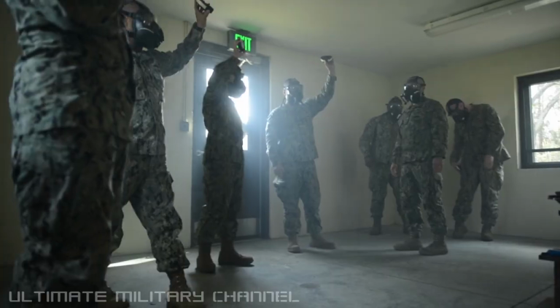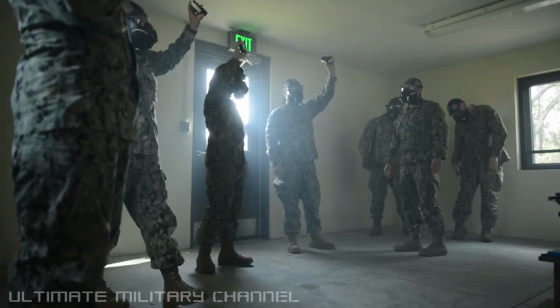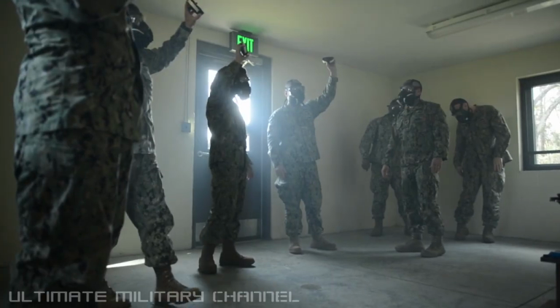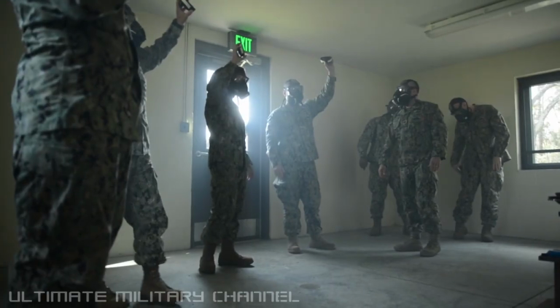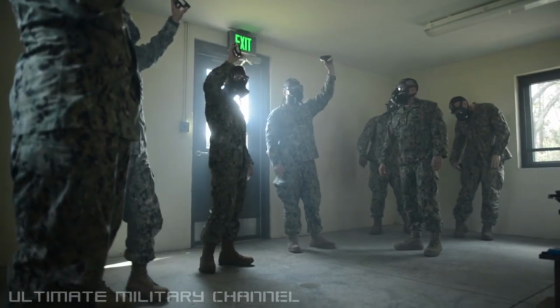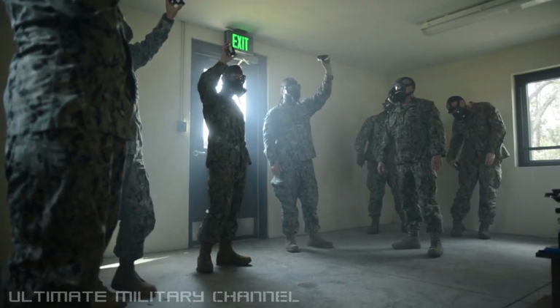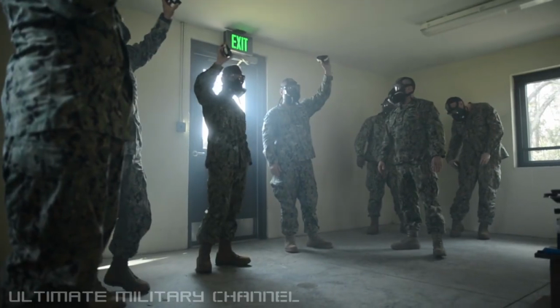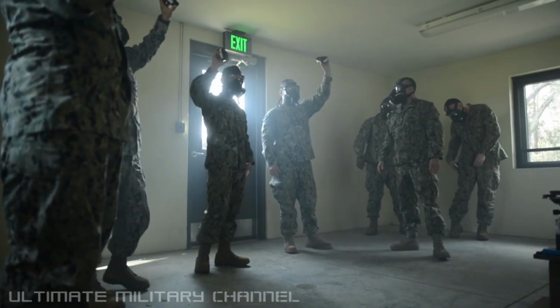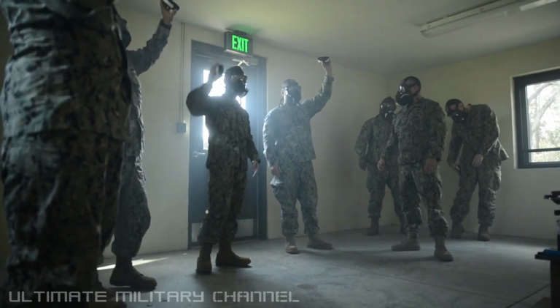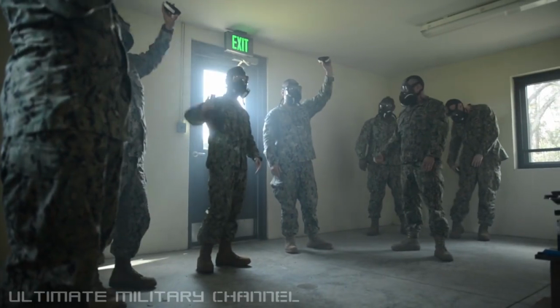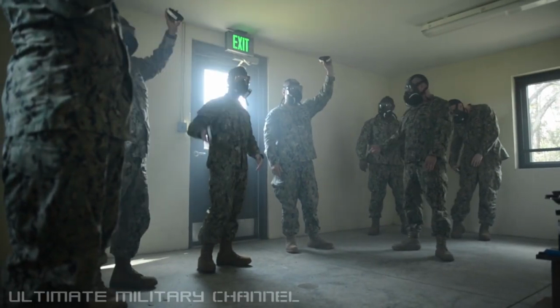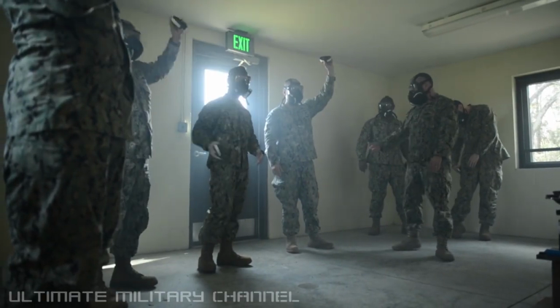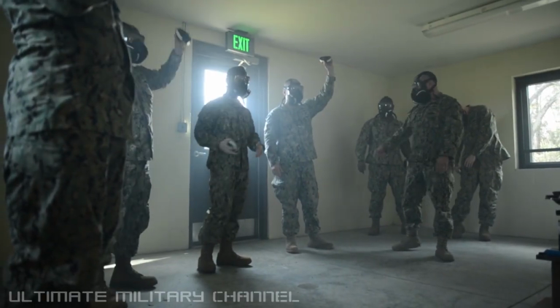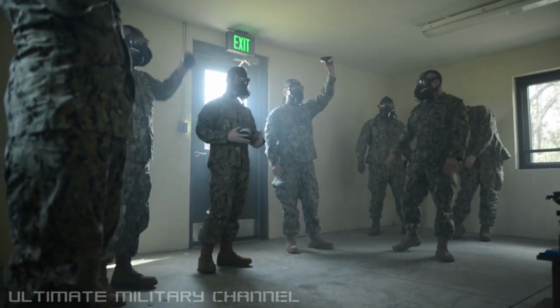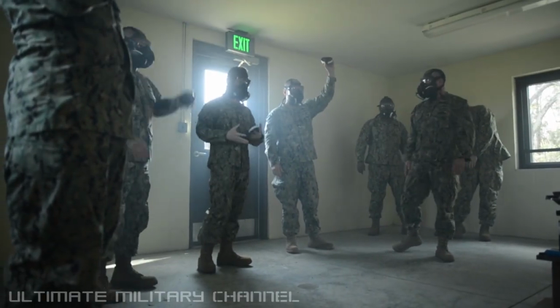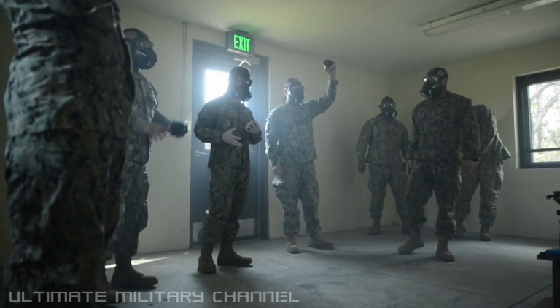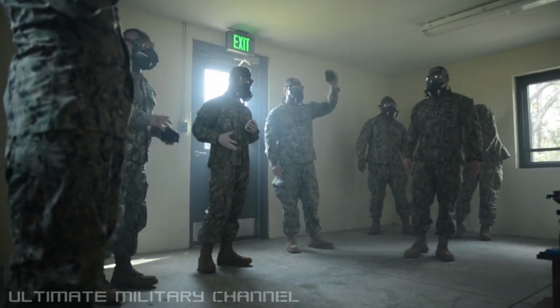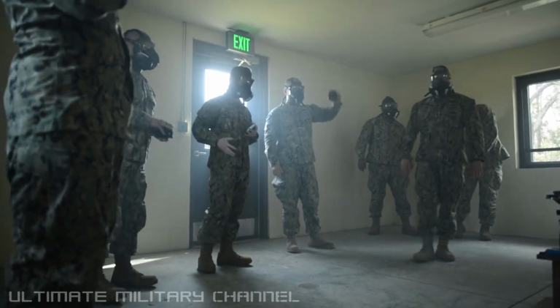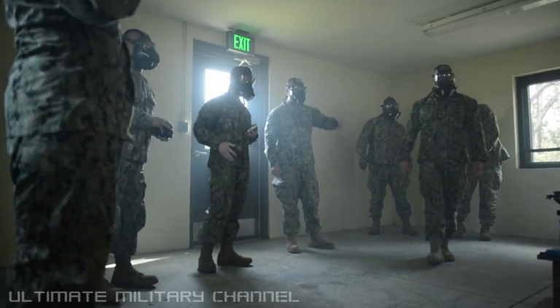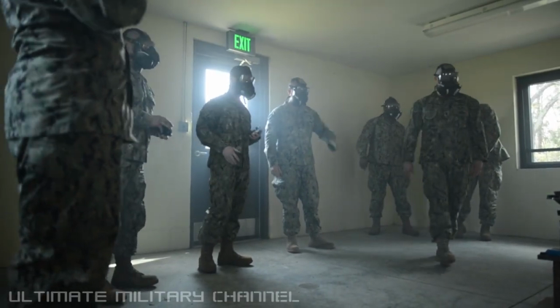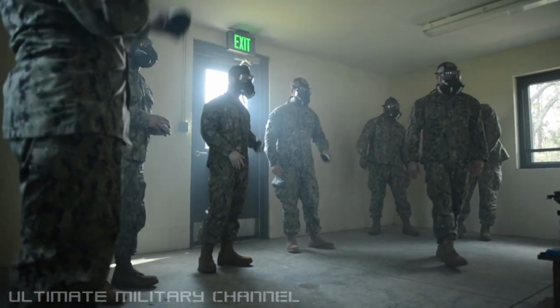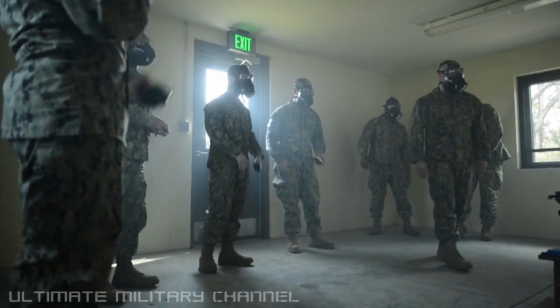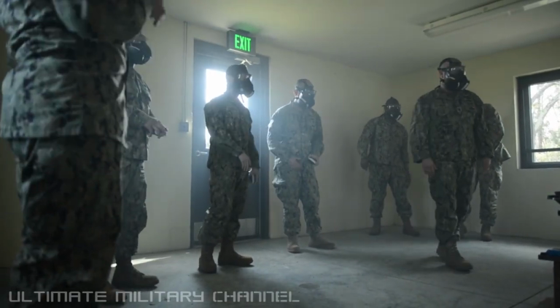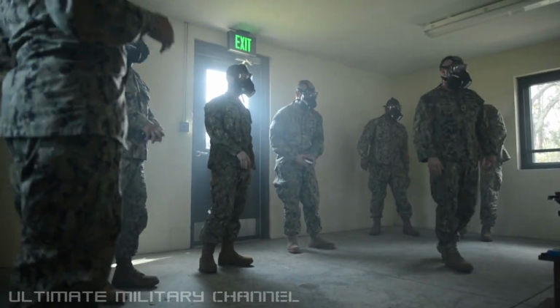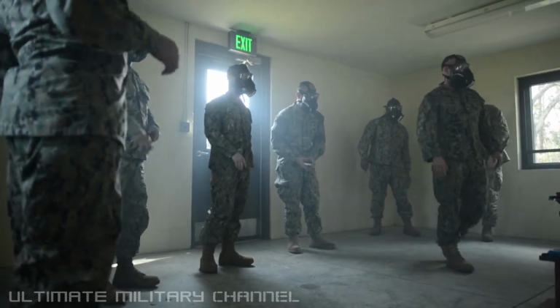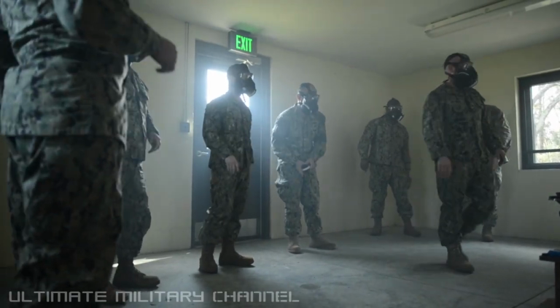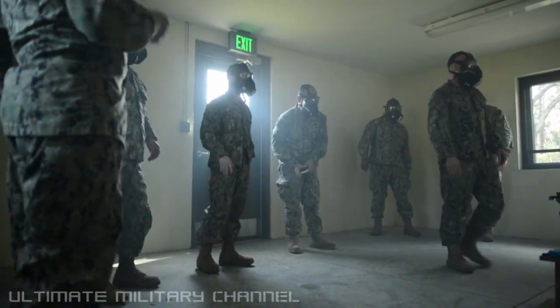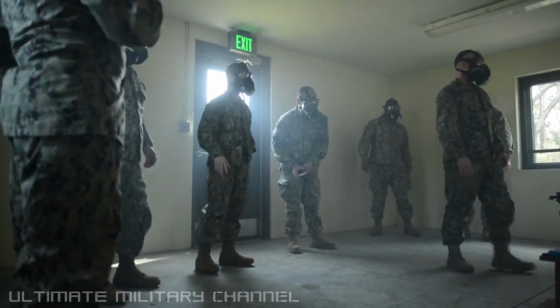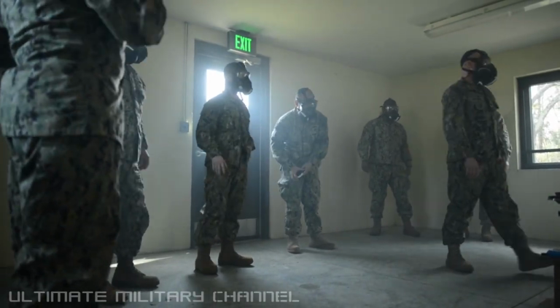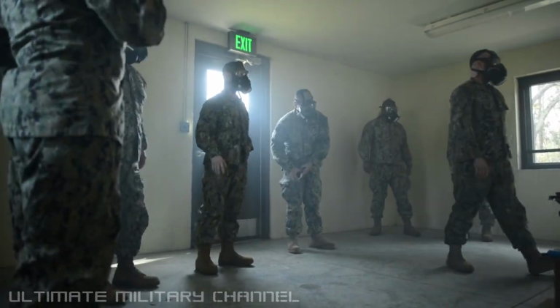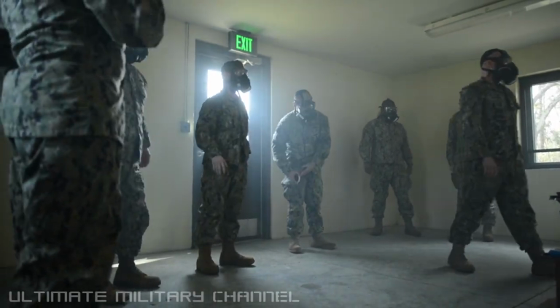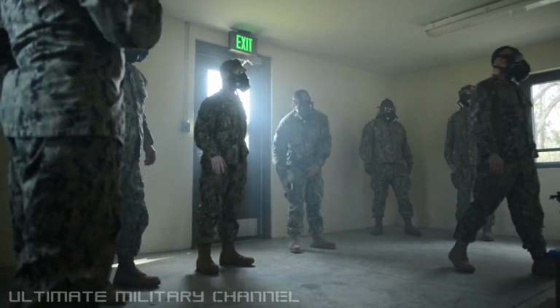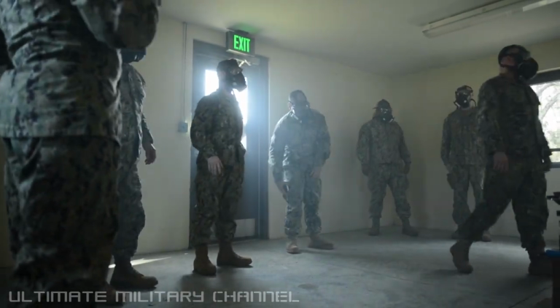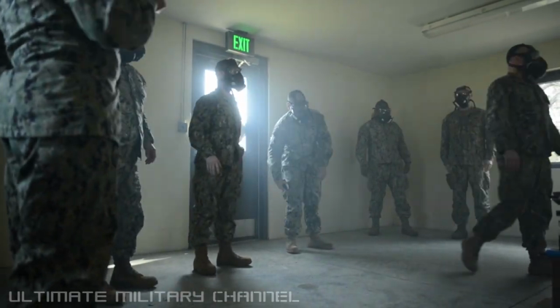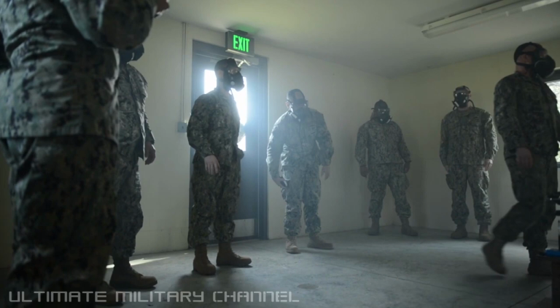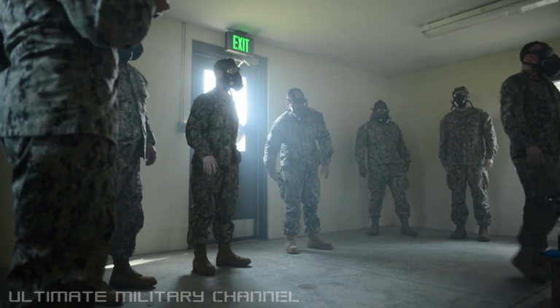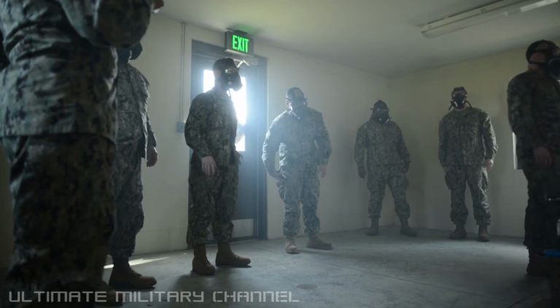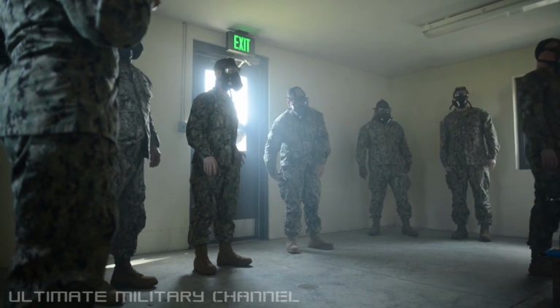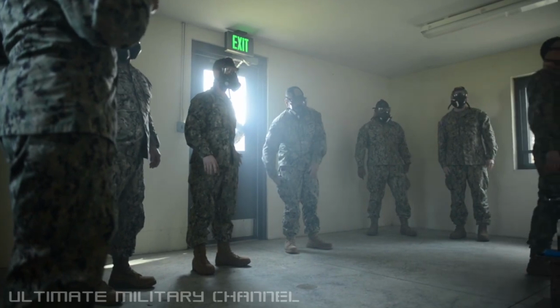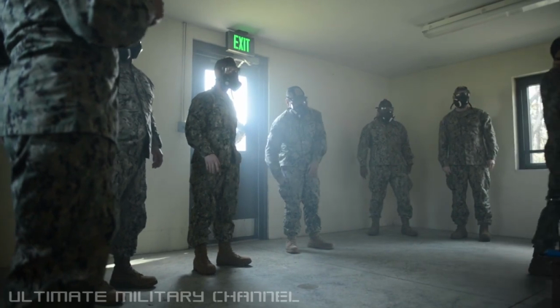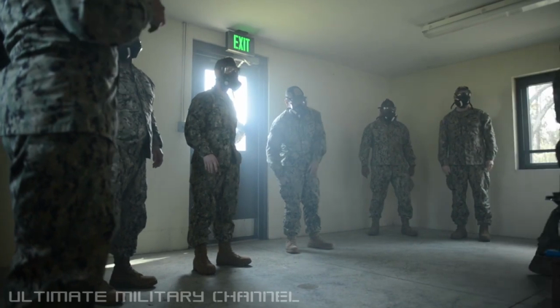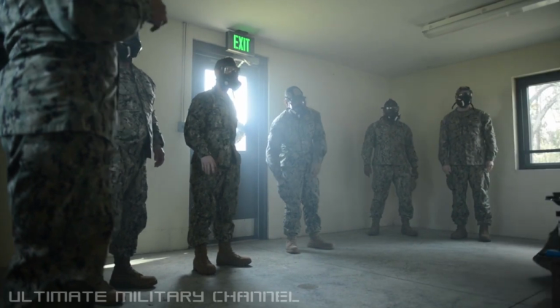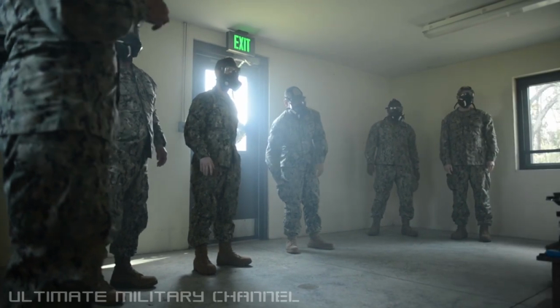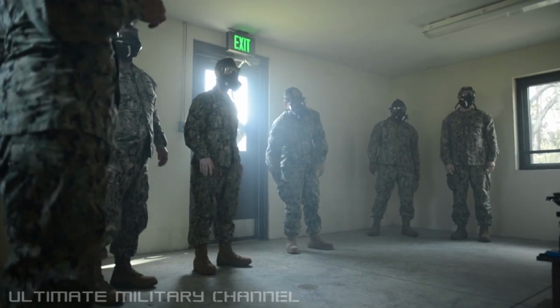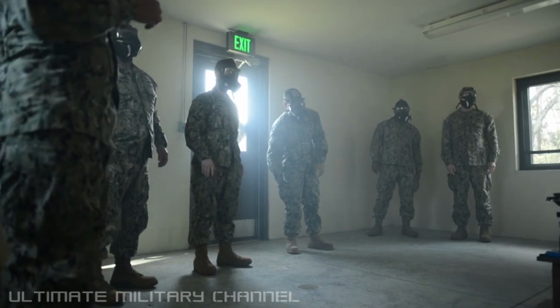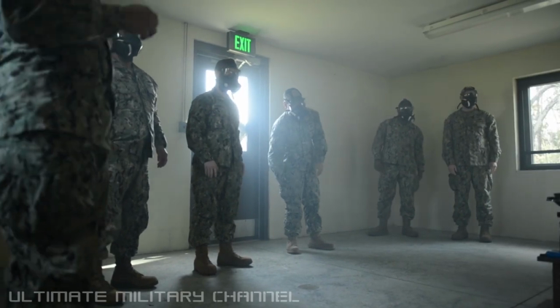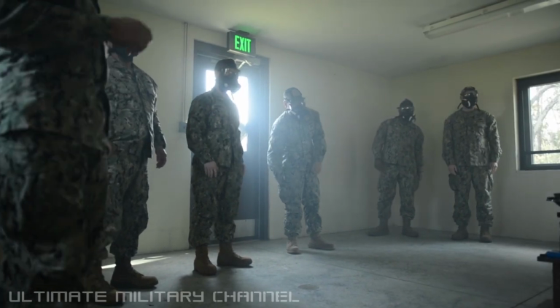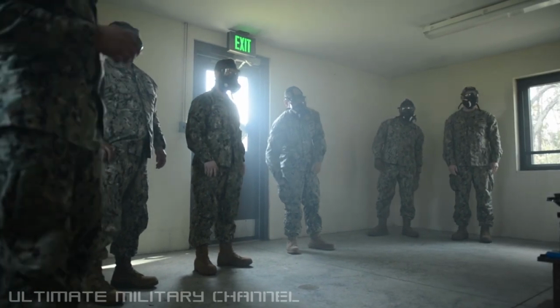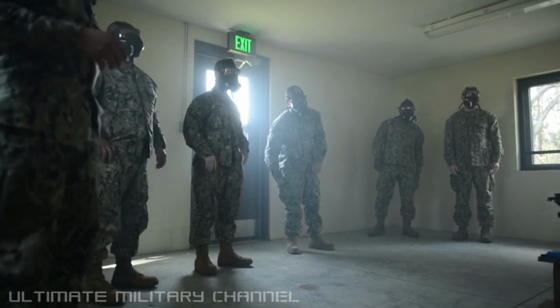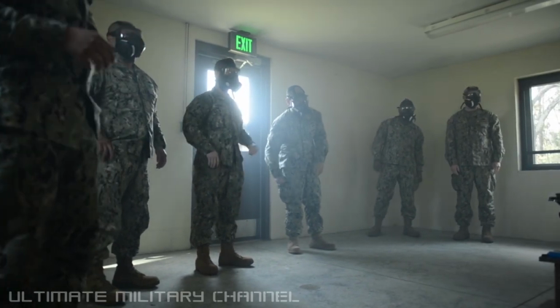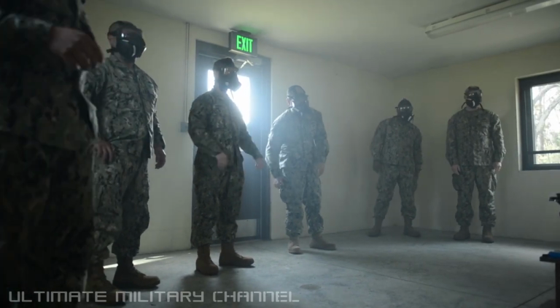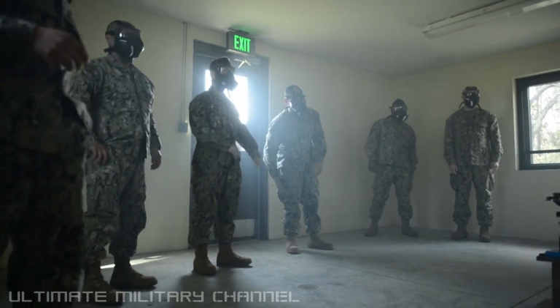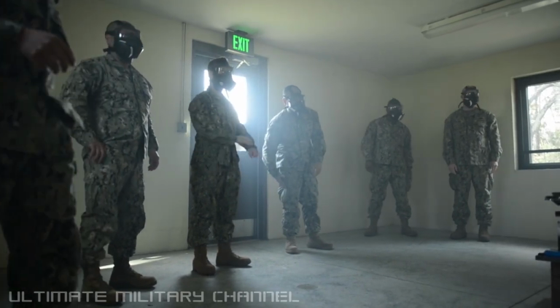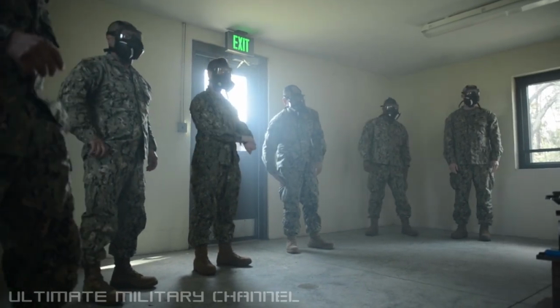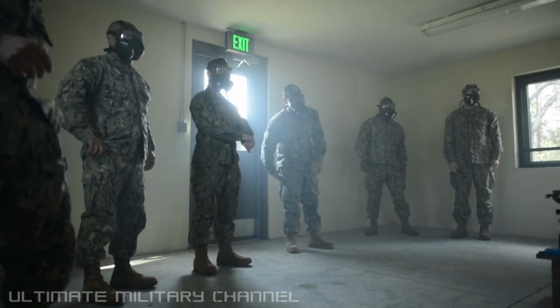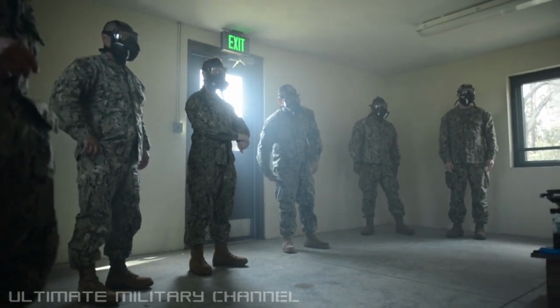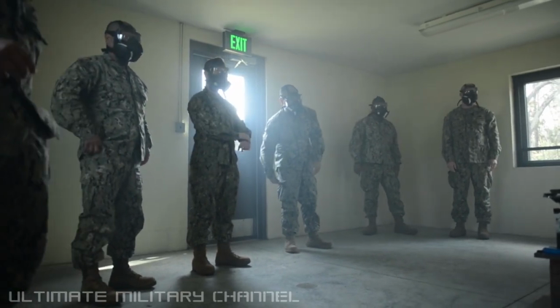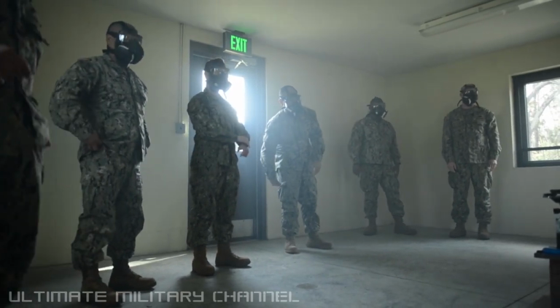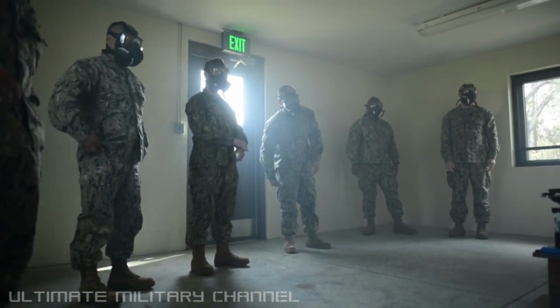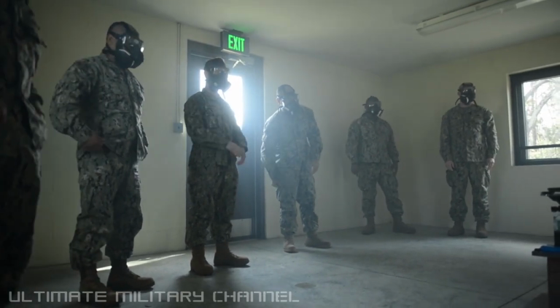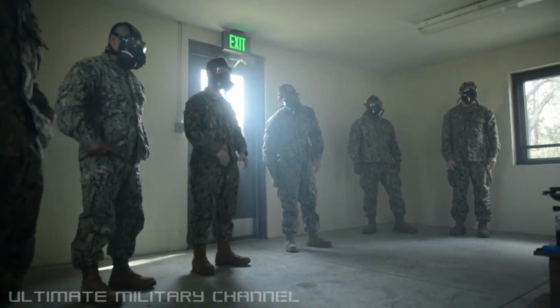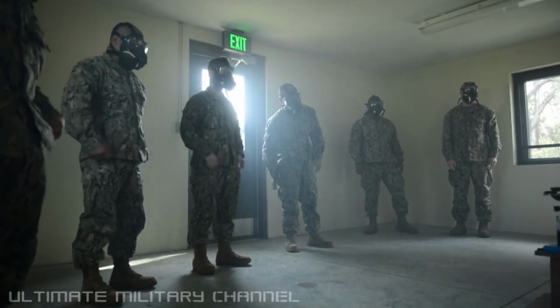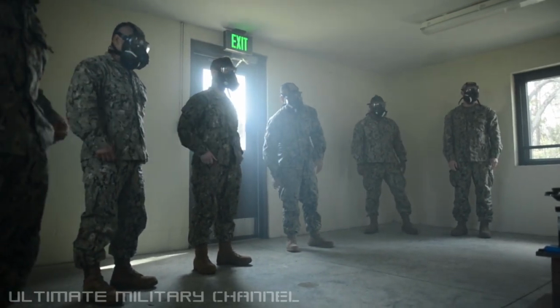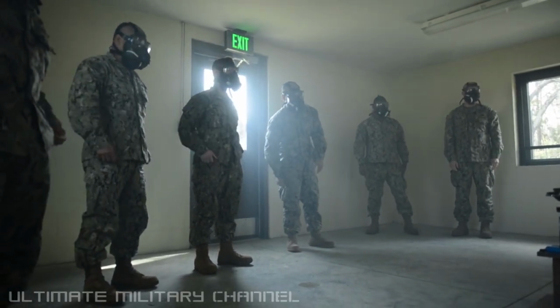All right, go ahead and put it in your pockets. All right, so that's it. You guys have completed the test.